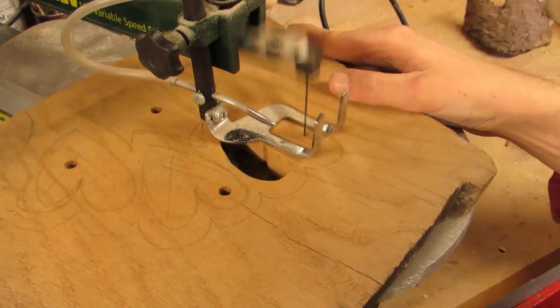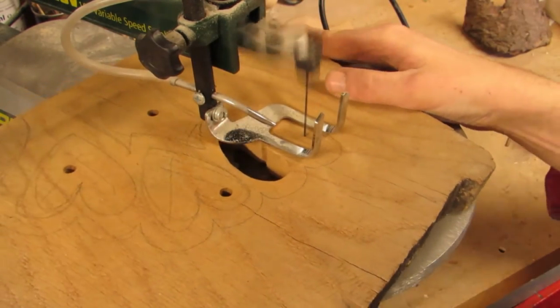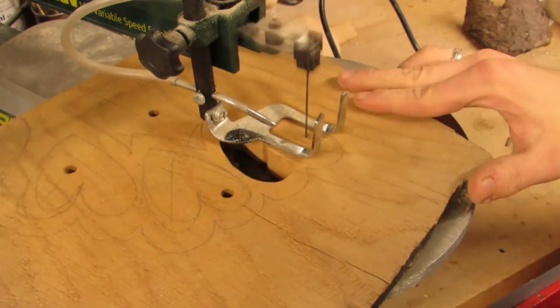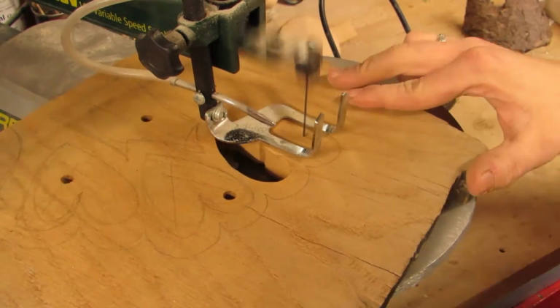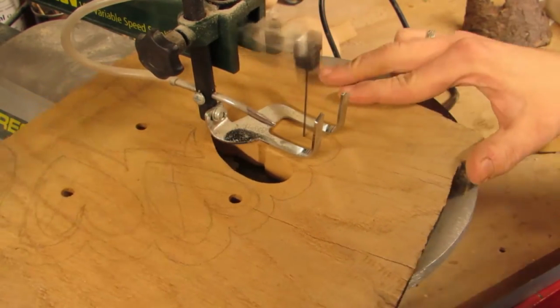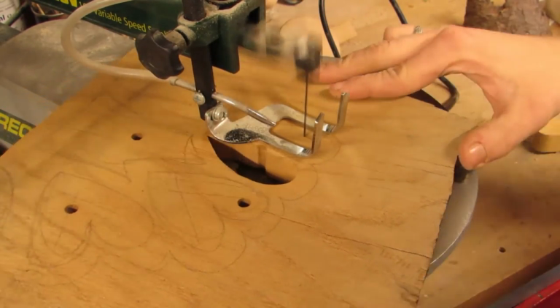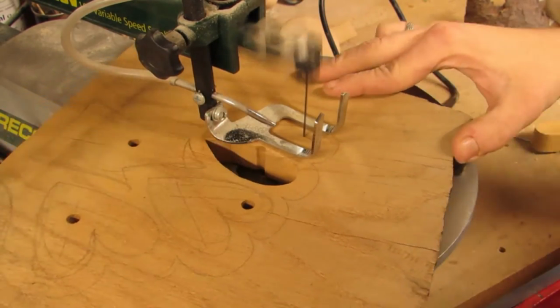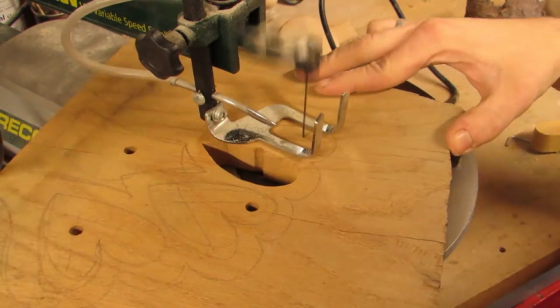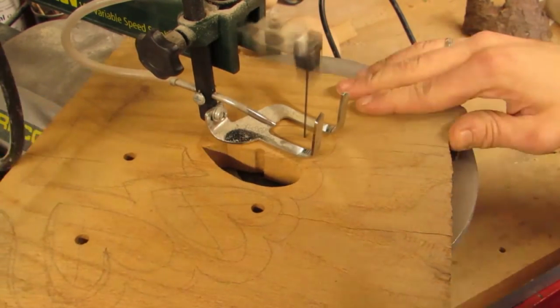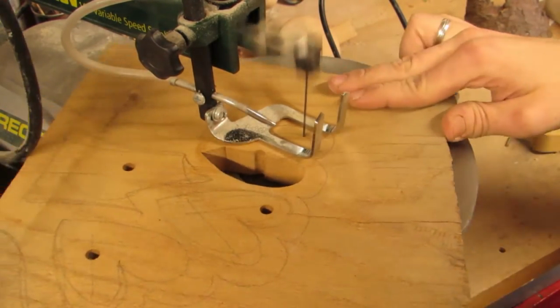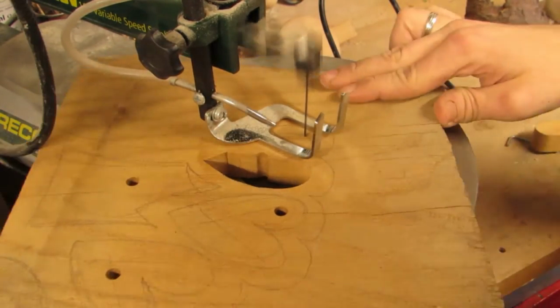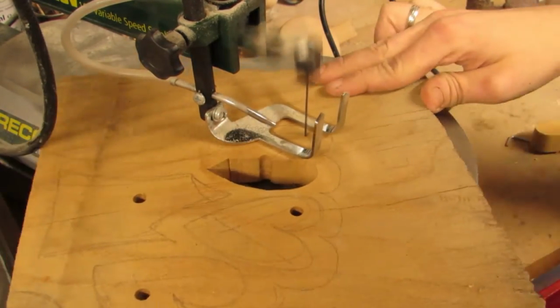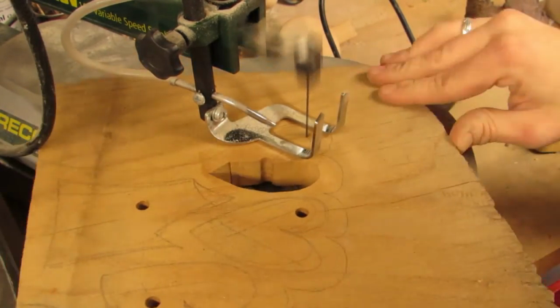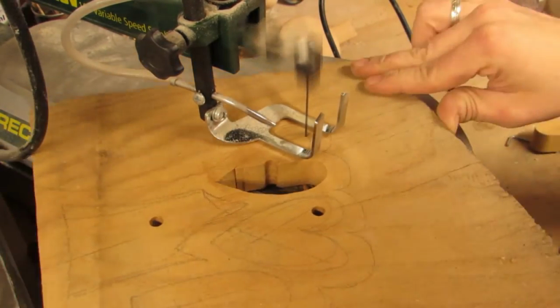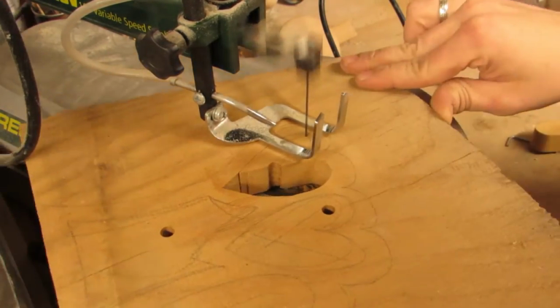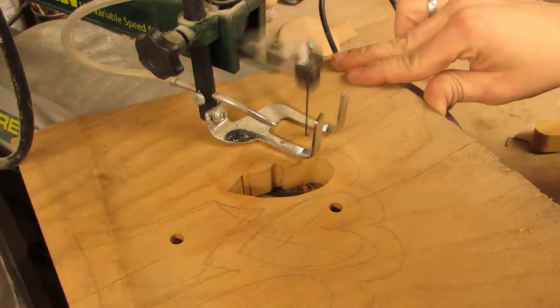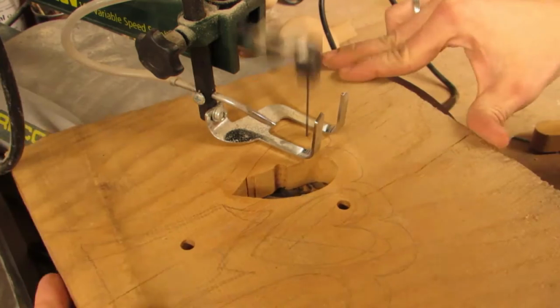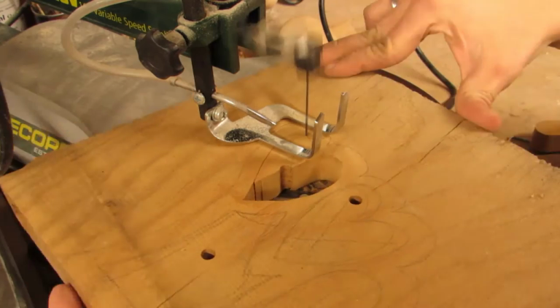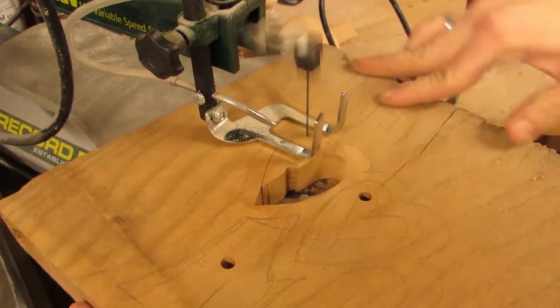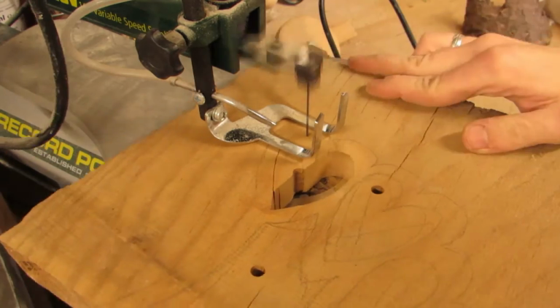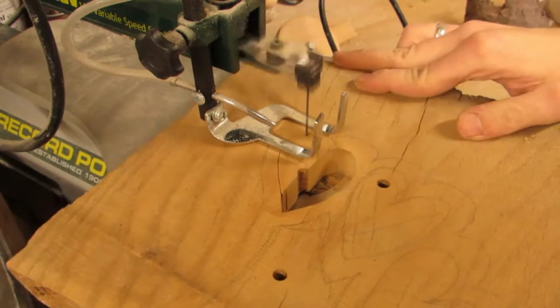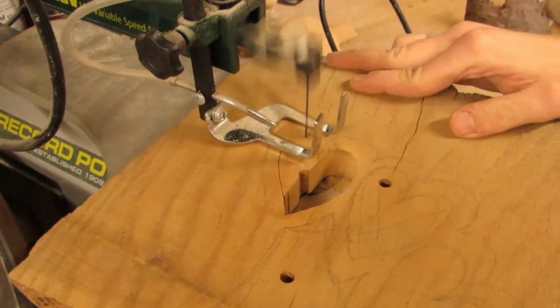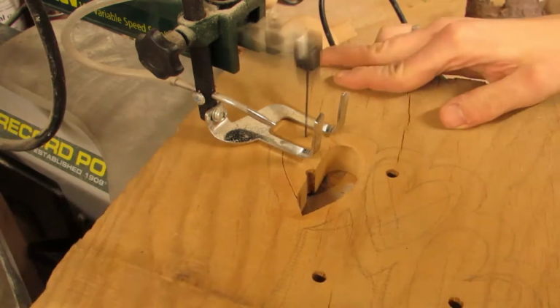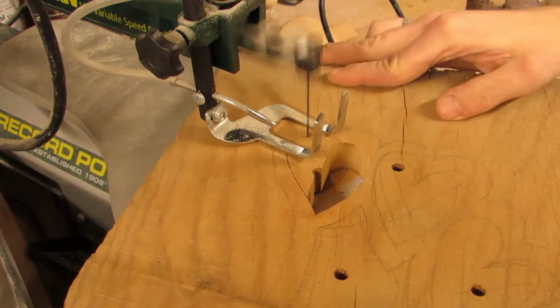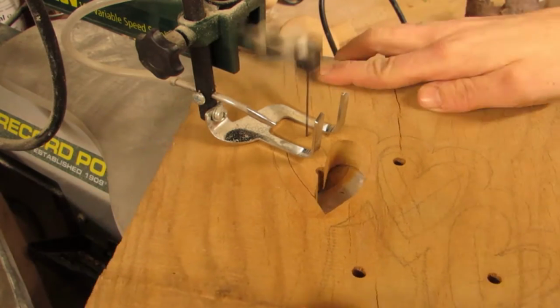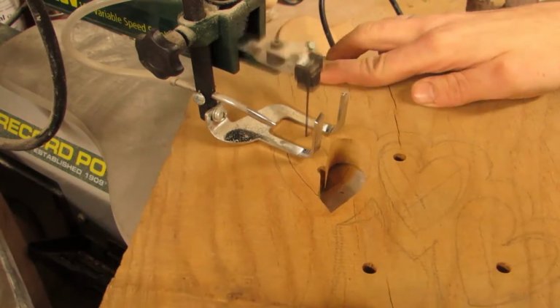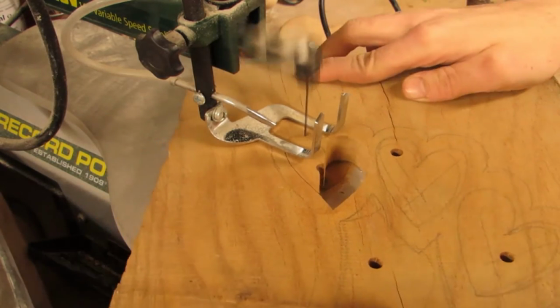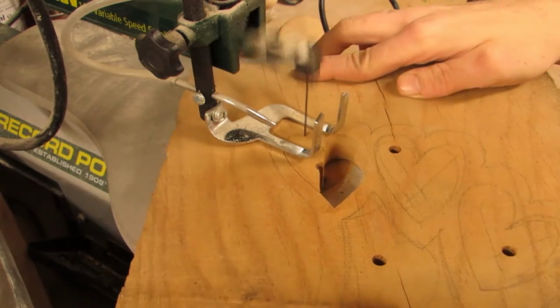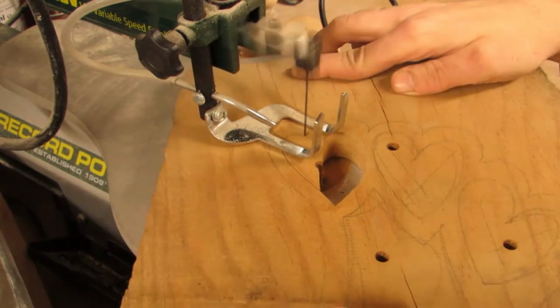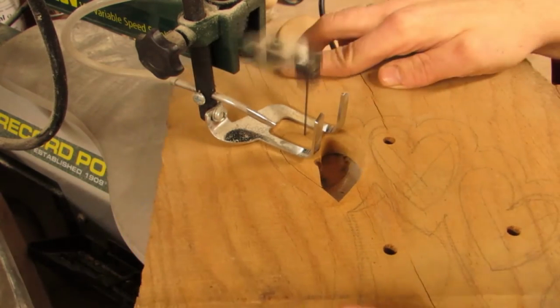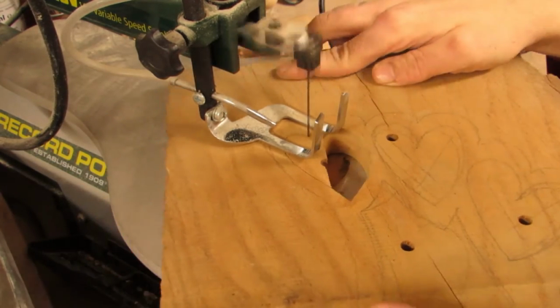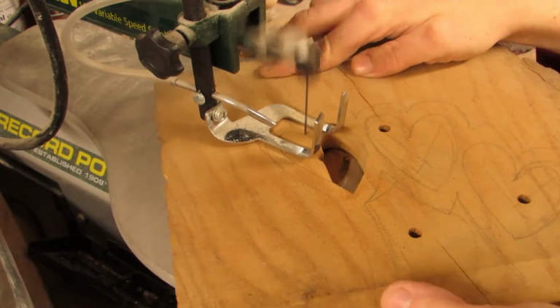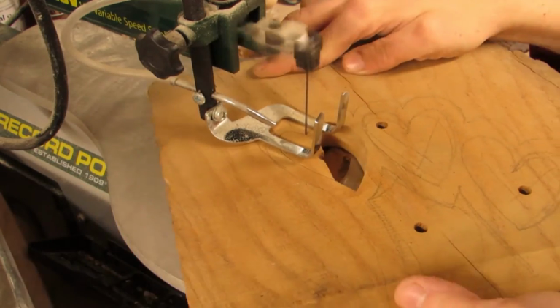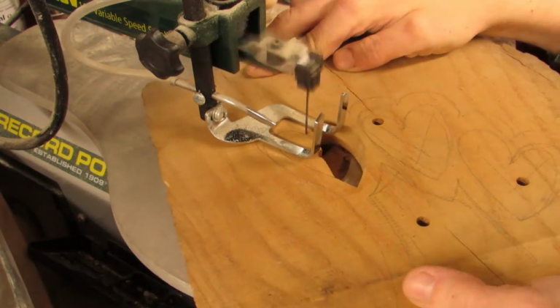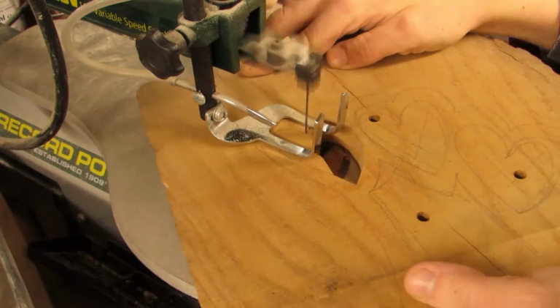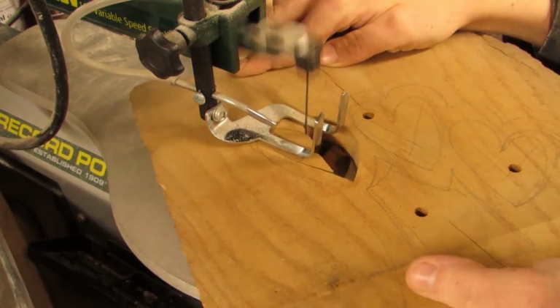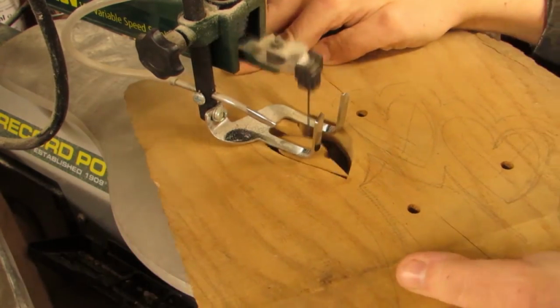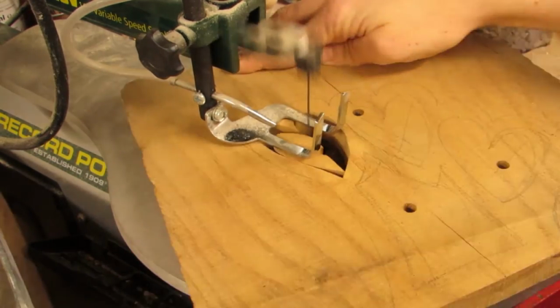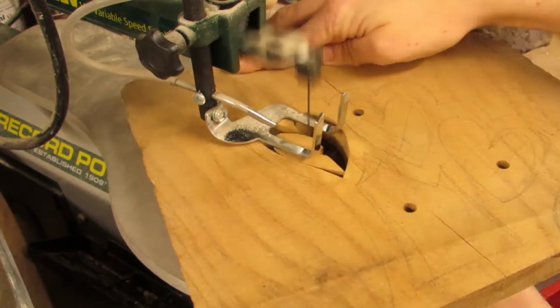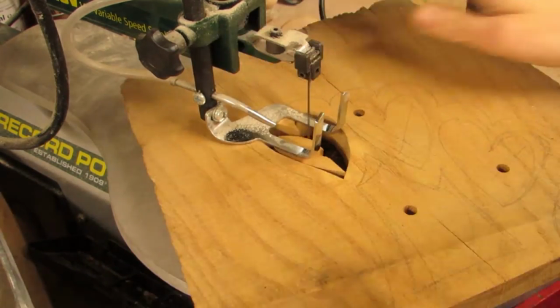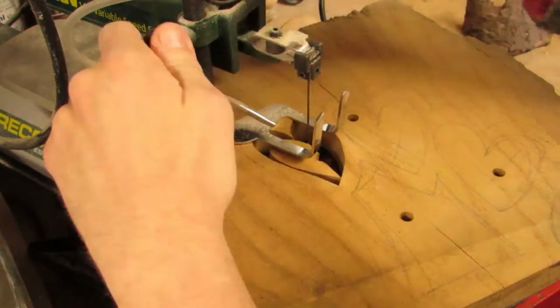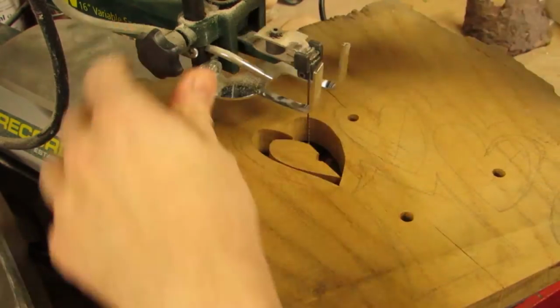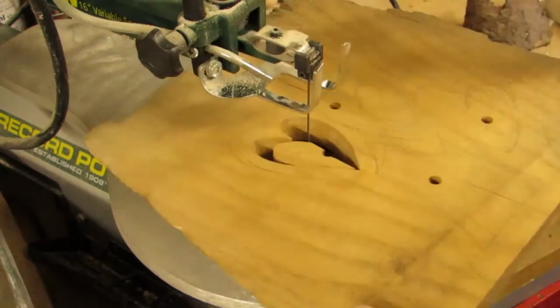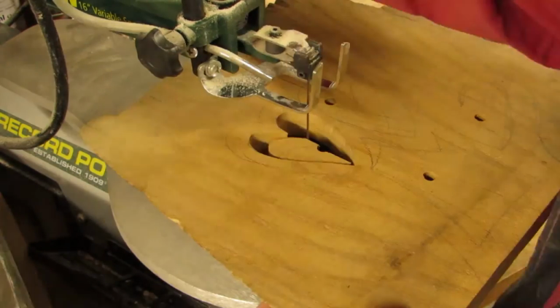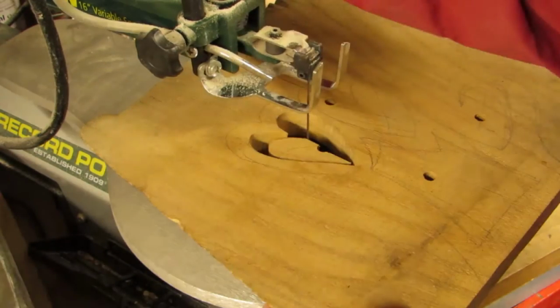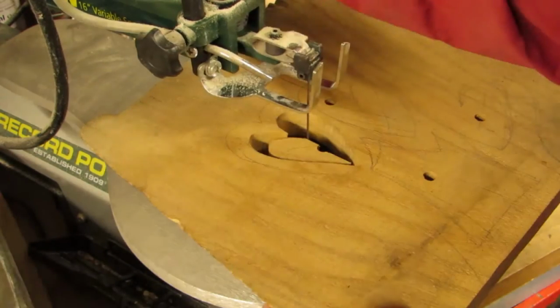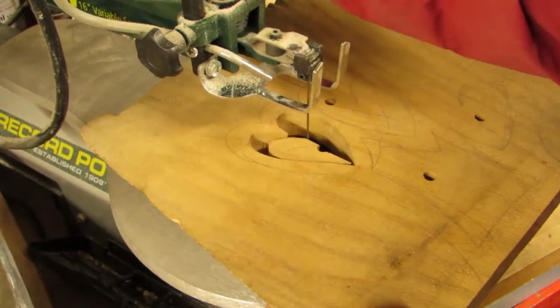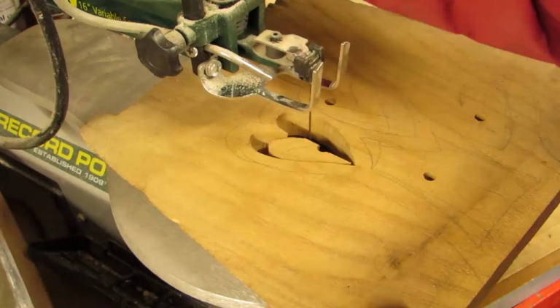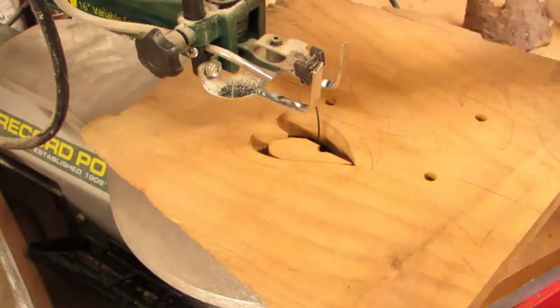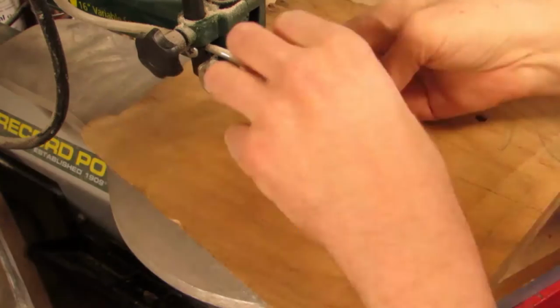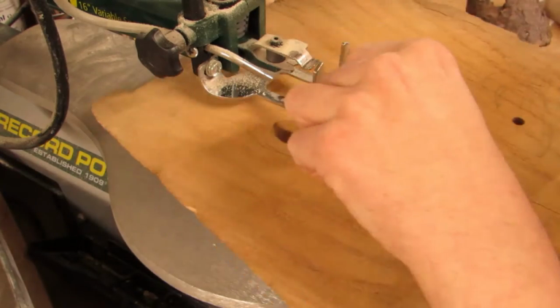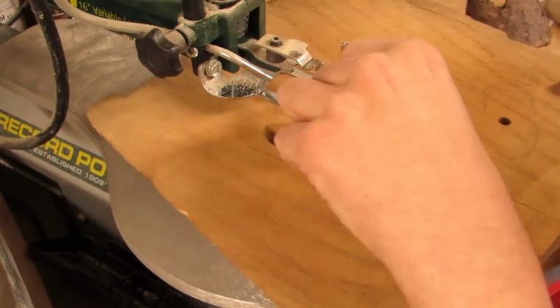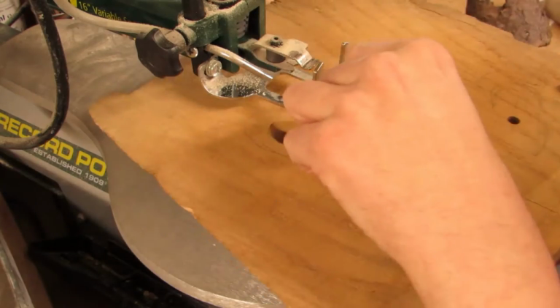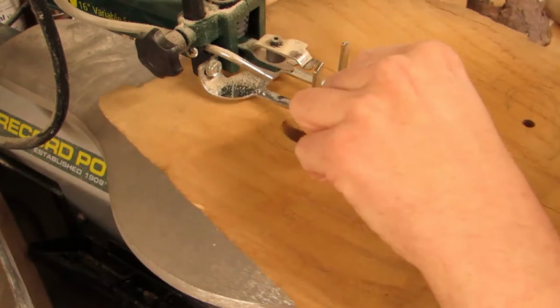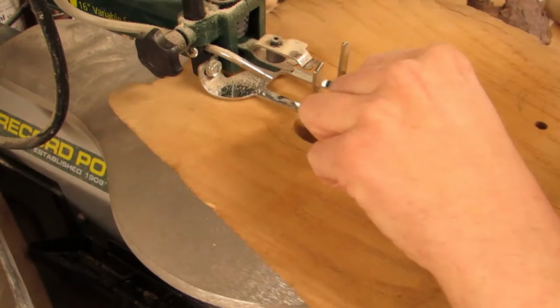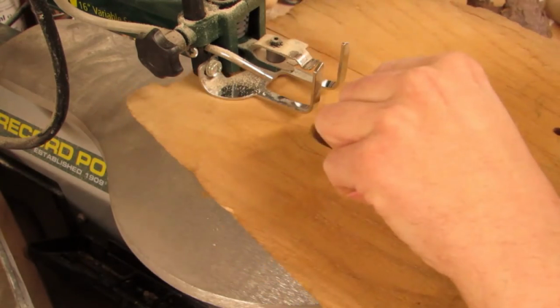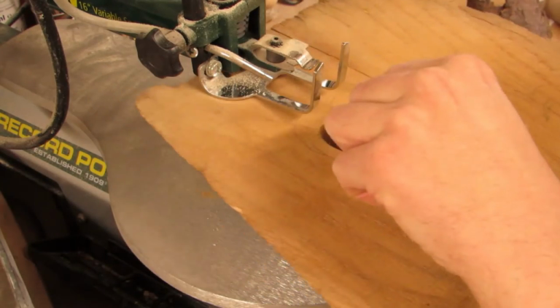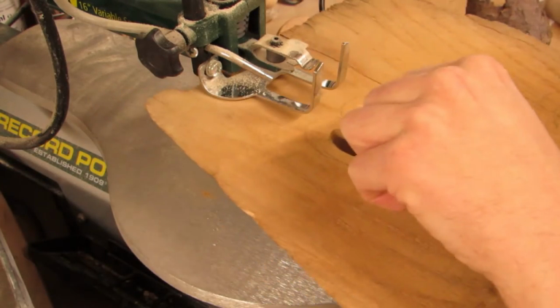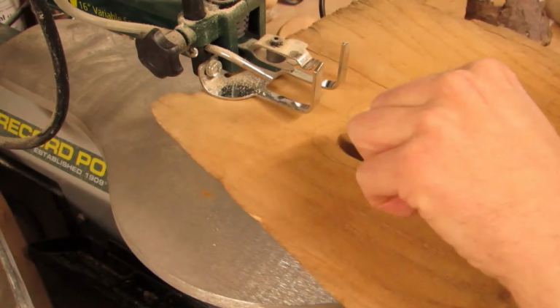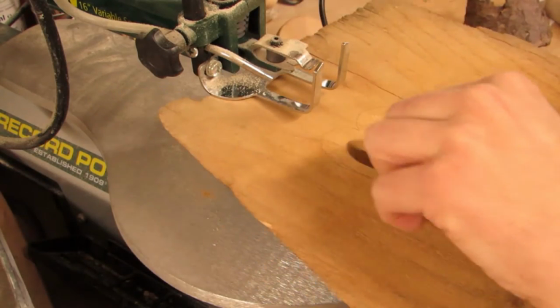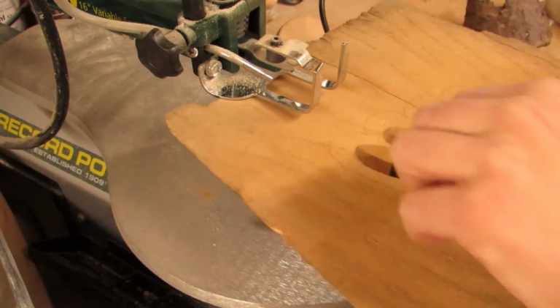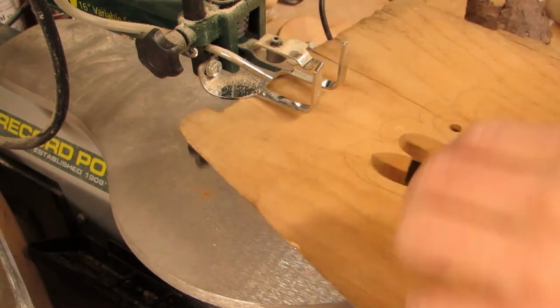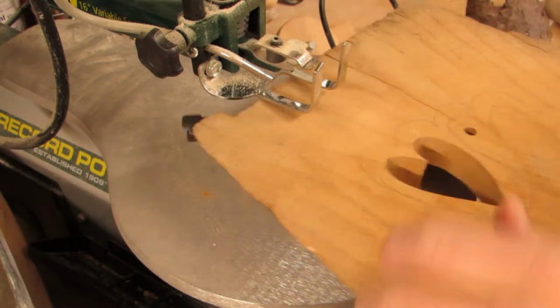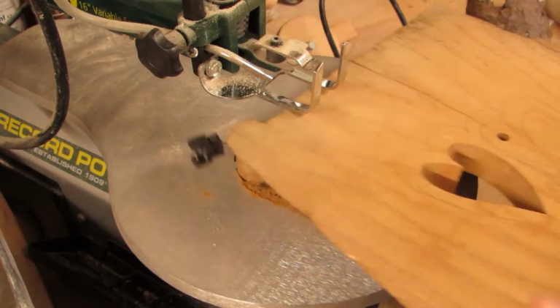My wife had mentioned recently that she wanted a picture frame for her desk. And despite appearances, I can do subtle.